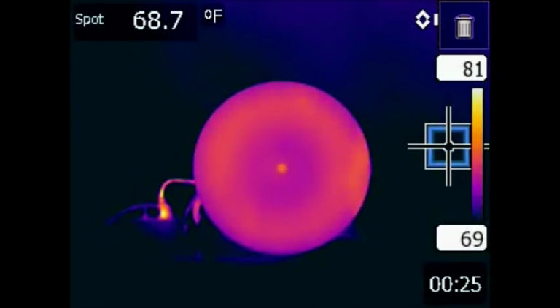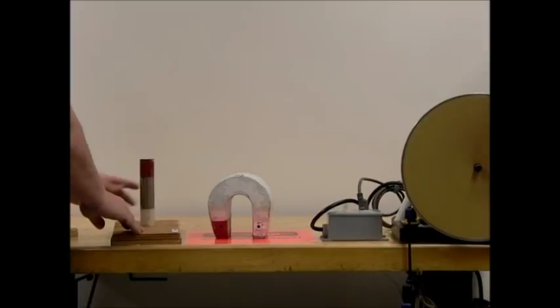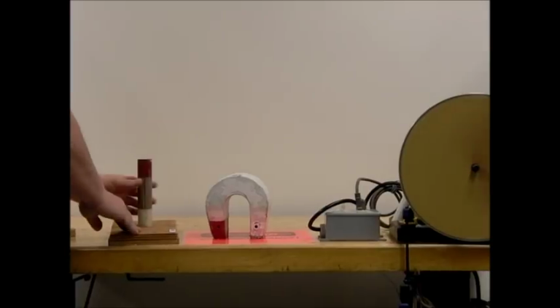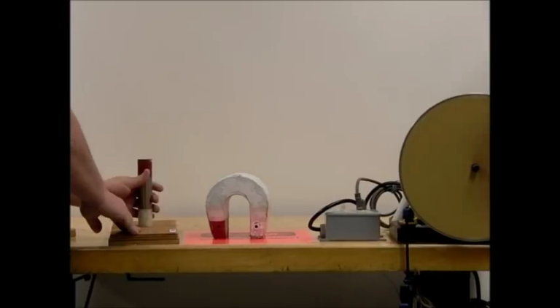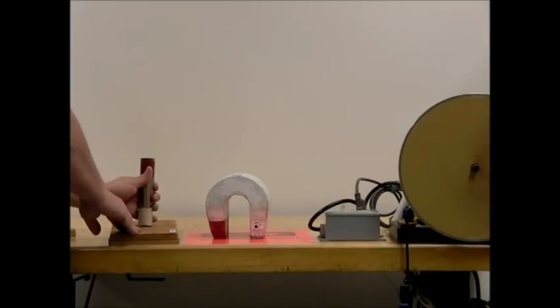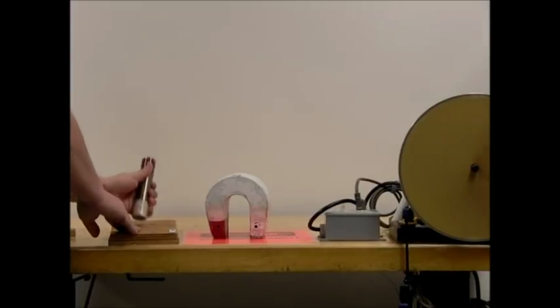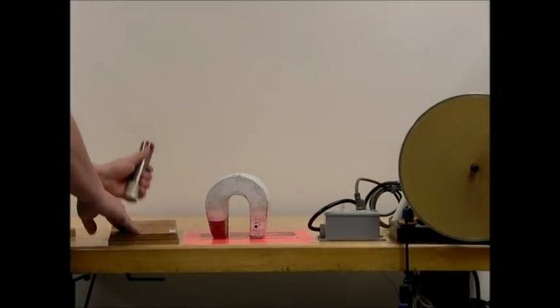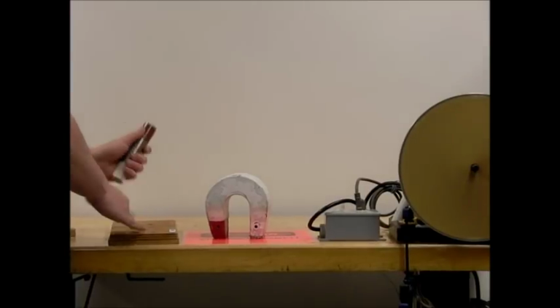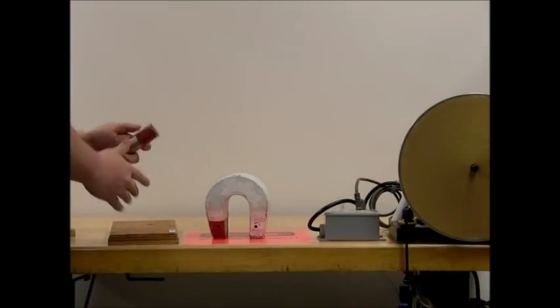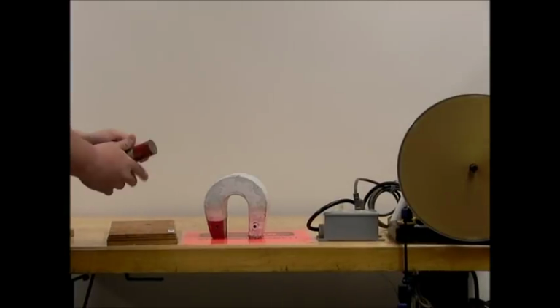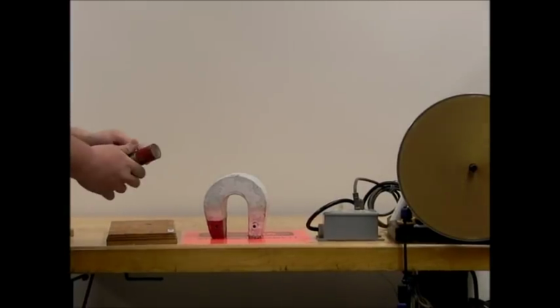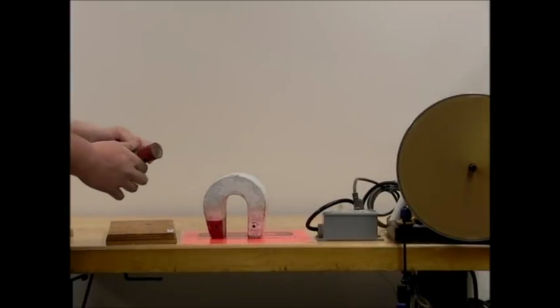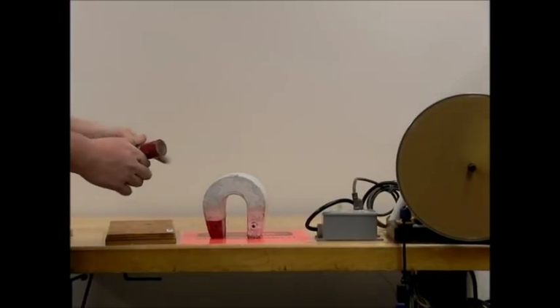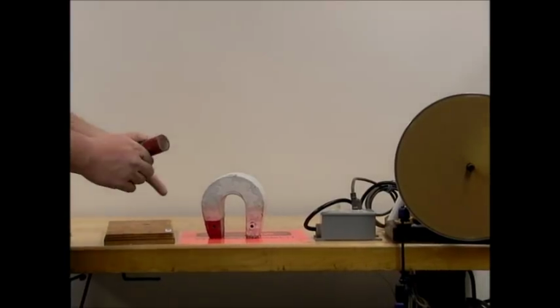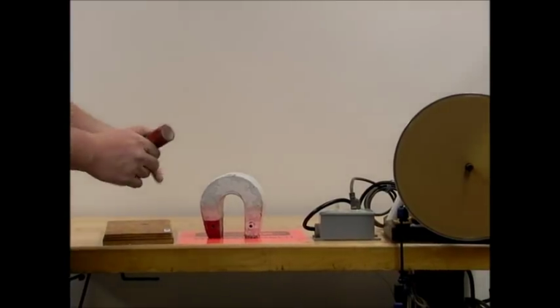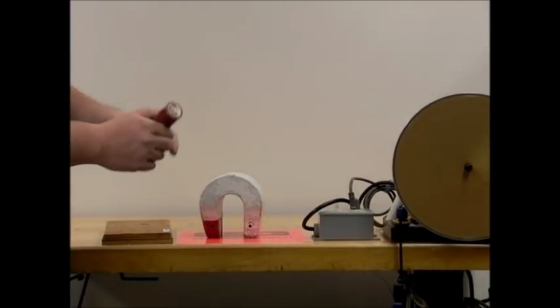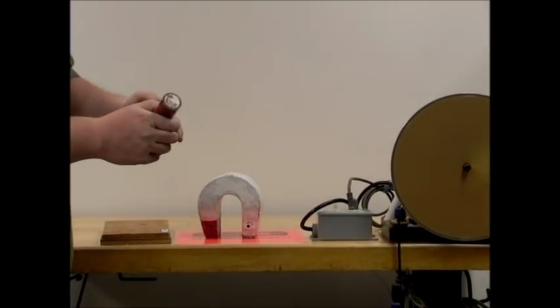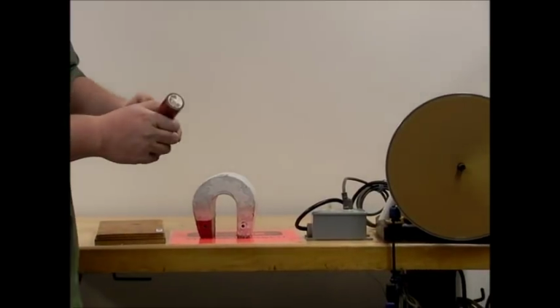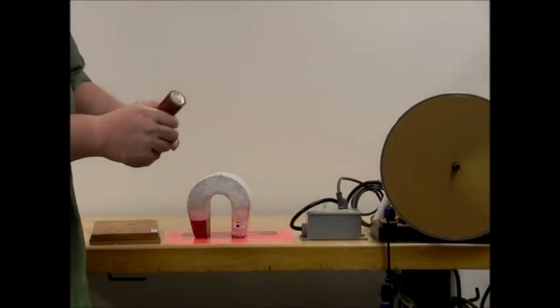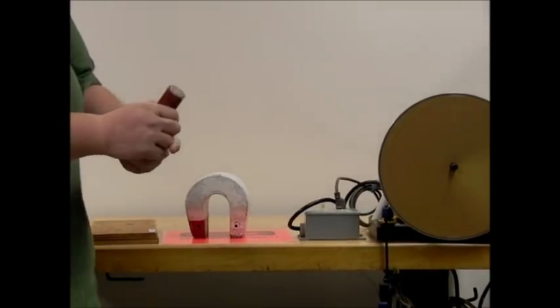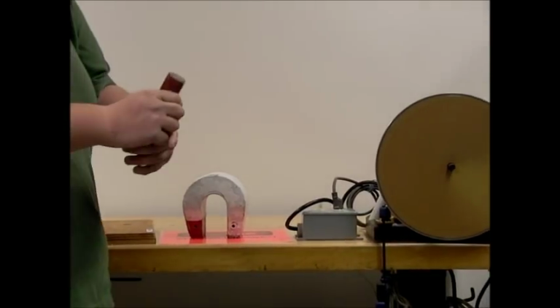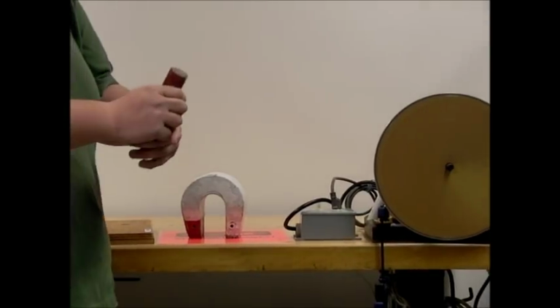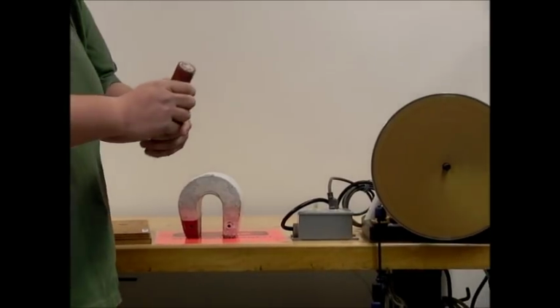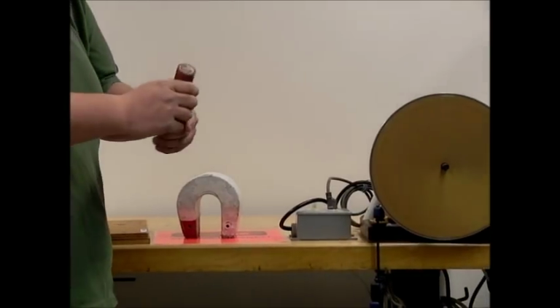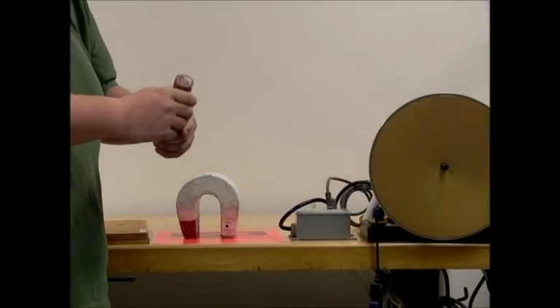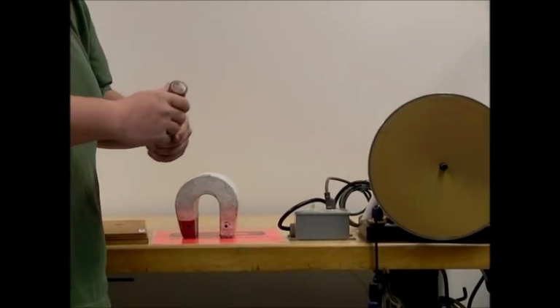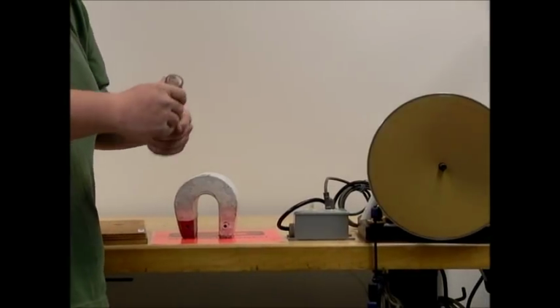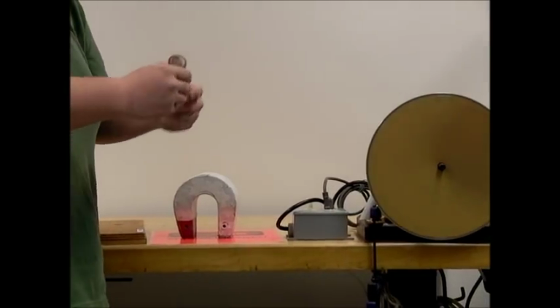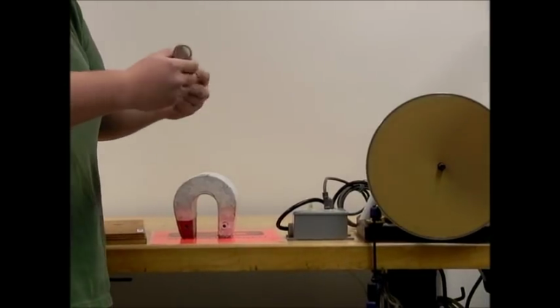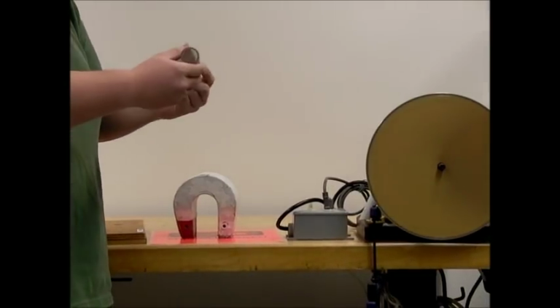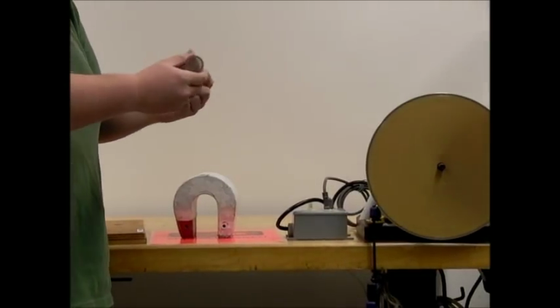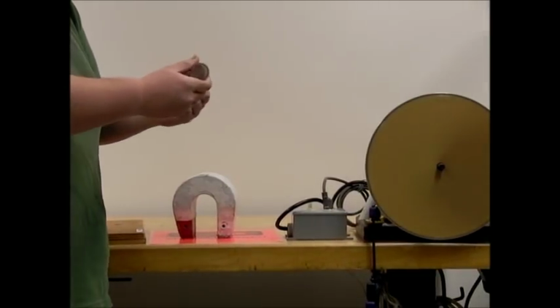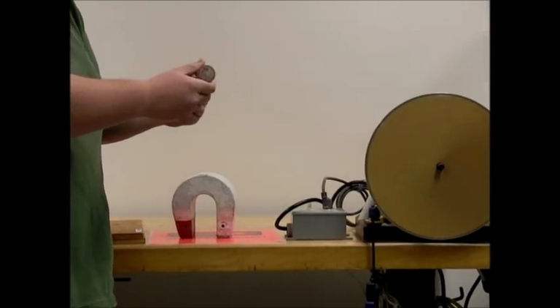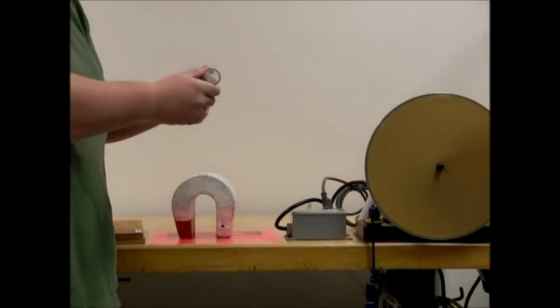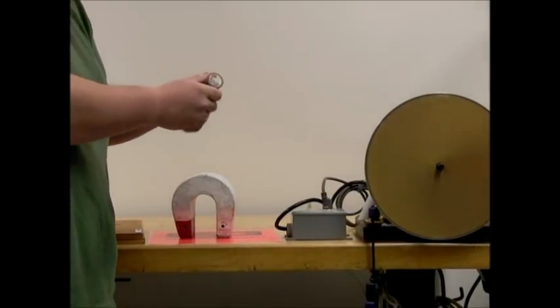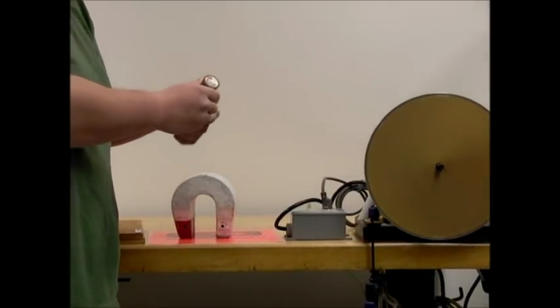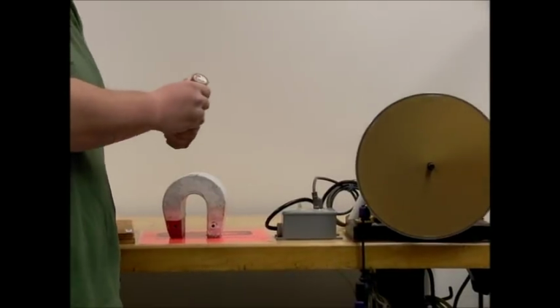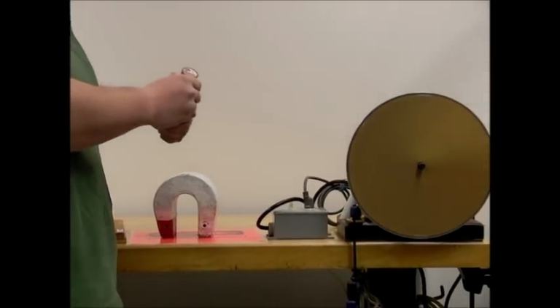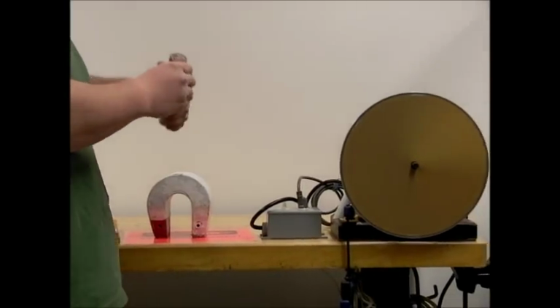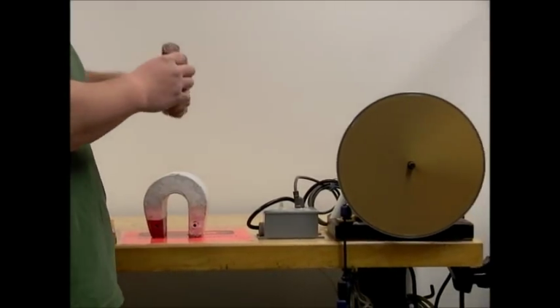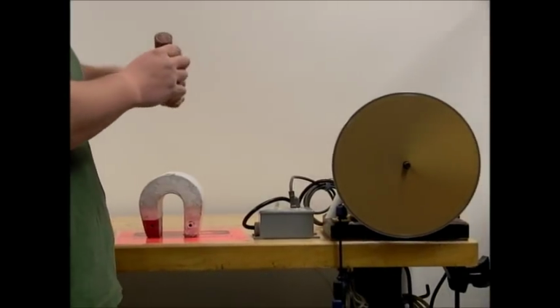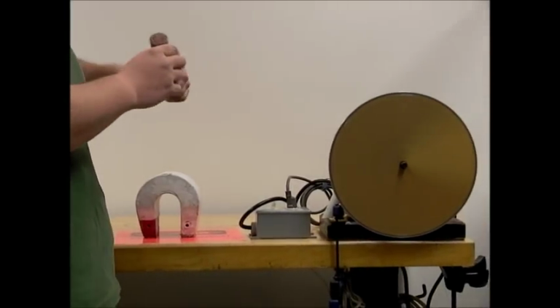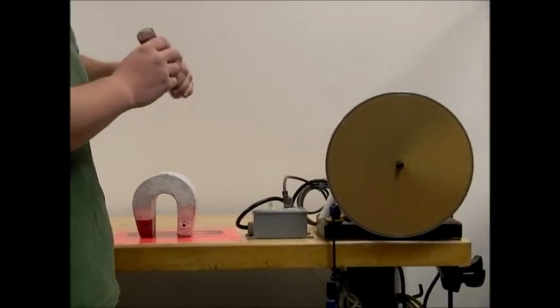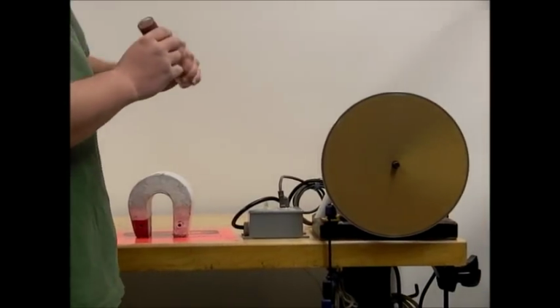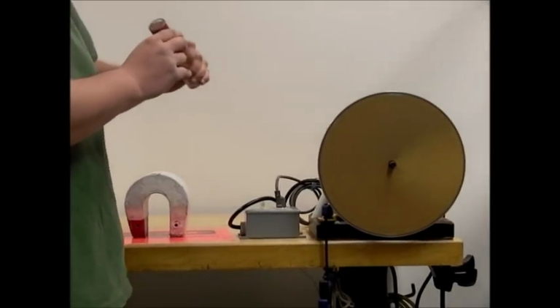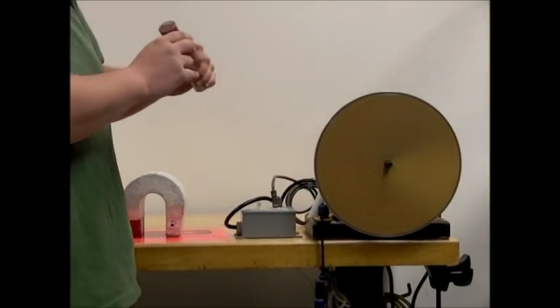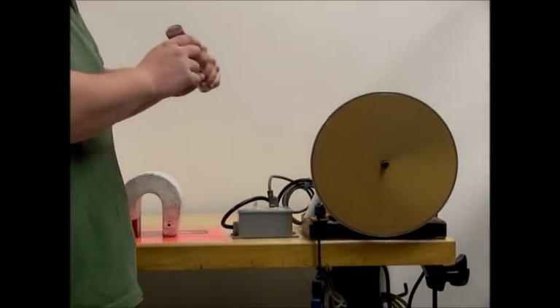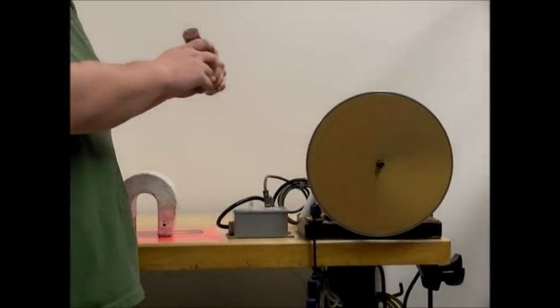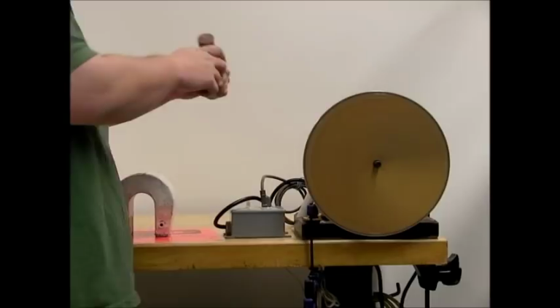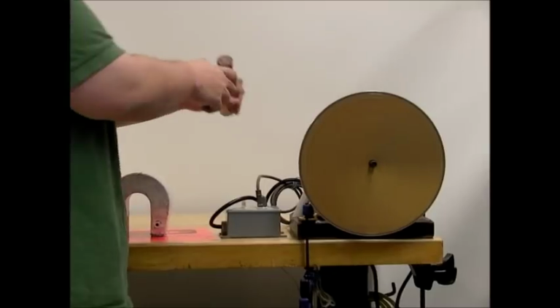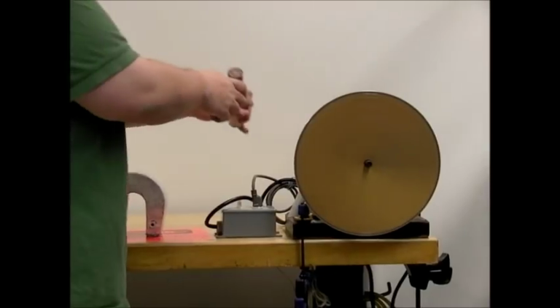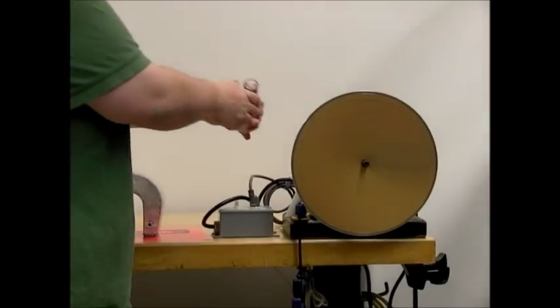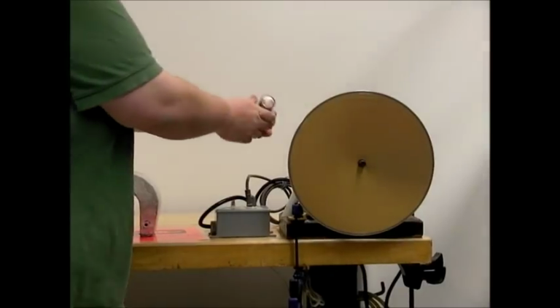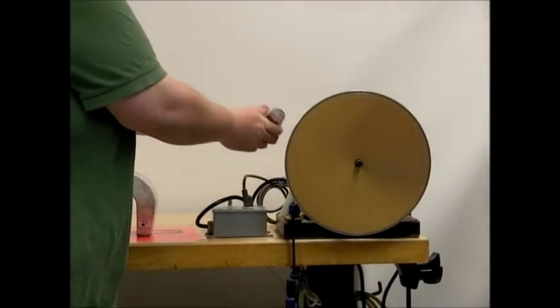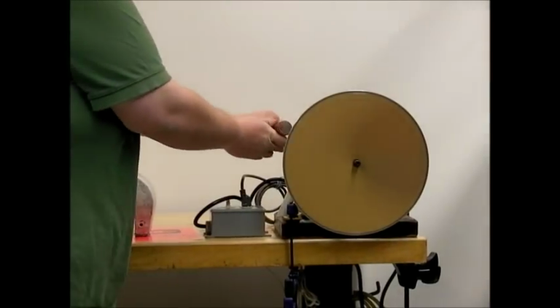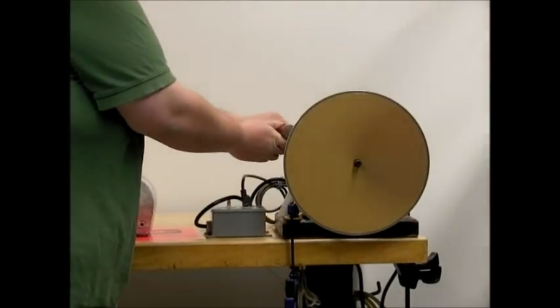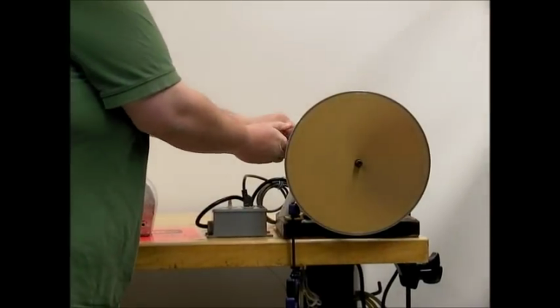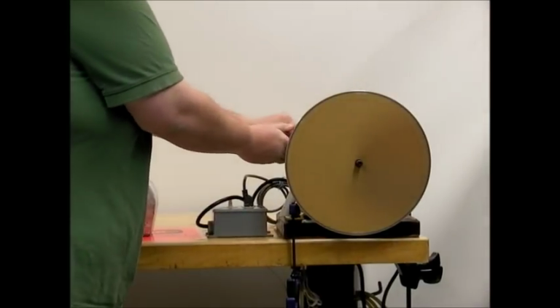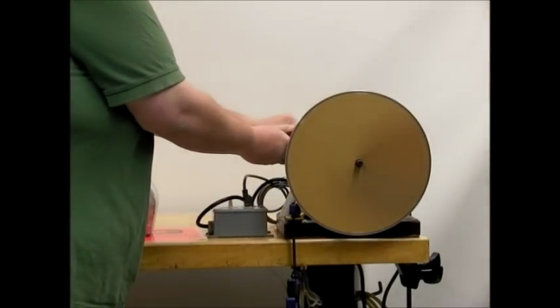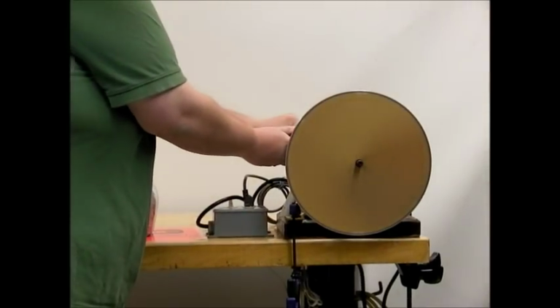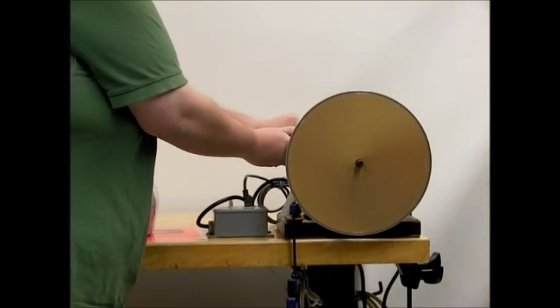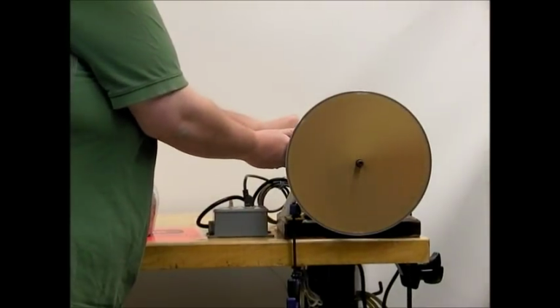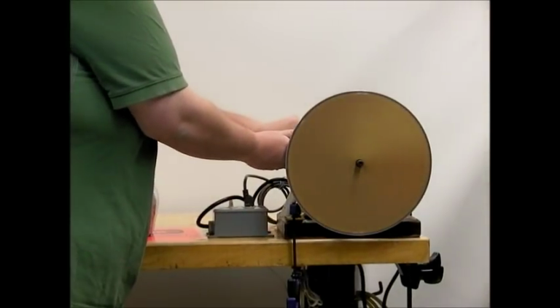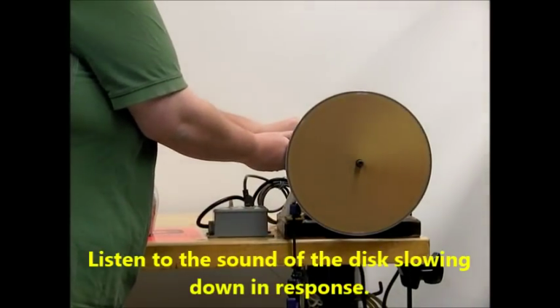Now I'm going to hold the cylindrical magnet just above the surface, but not touching the surface.